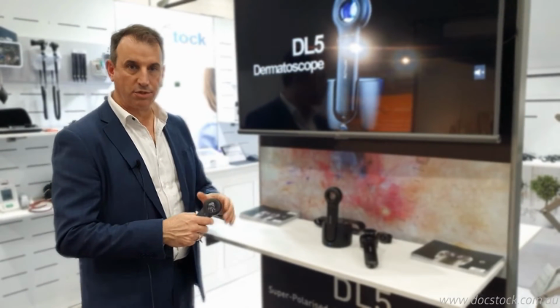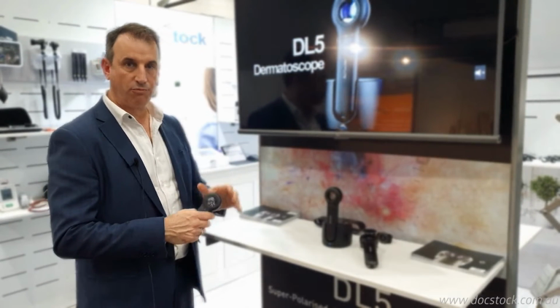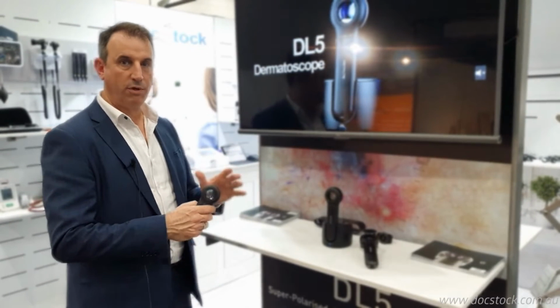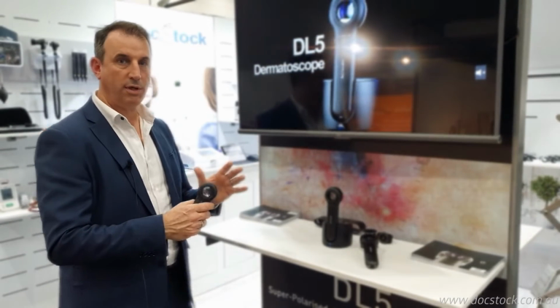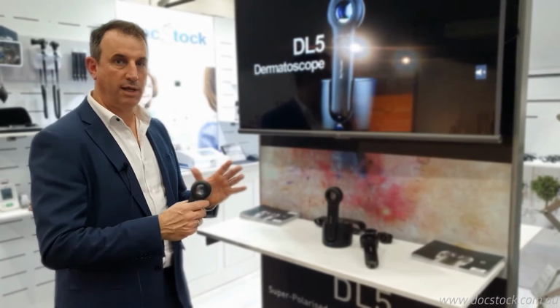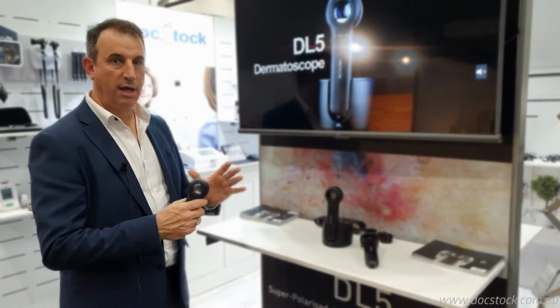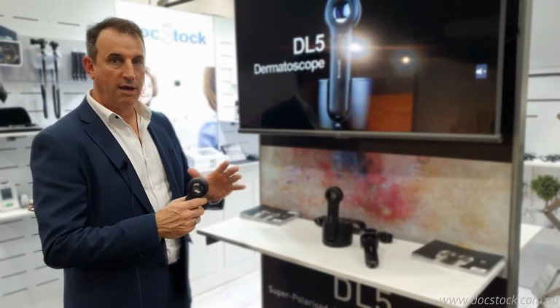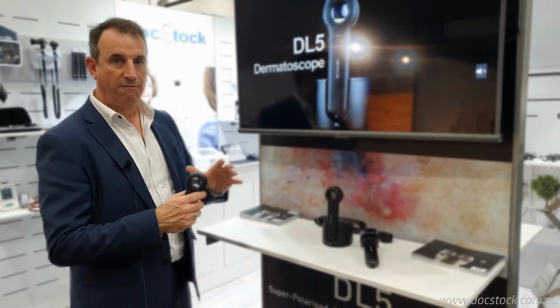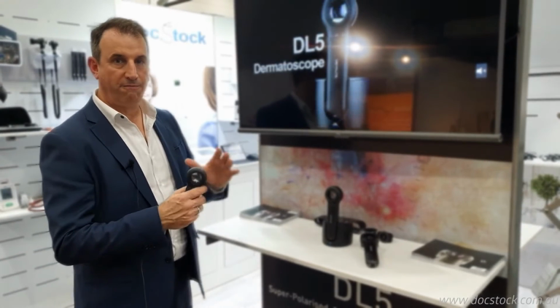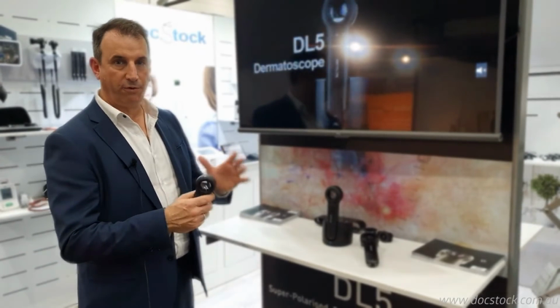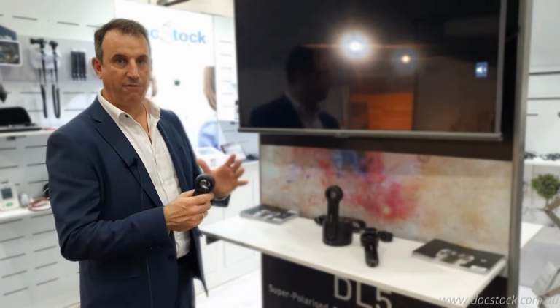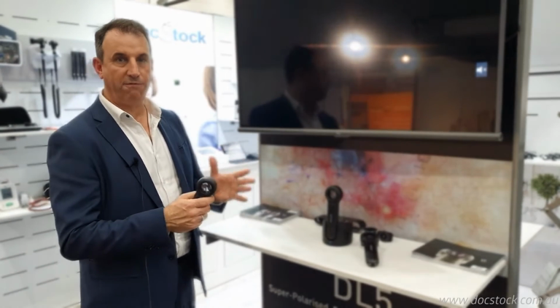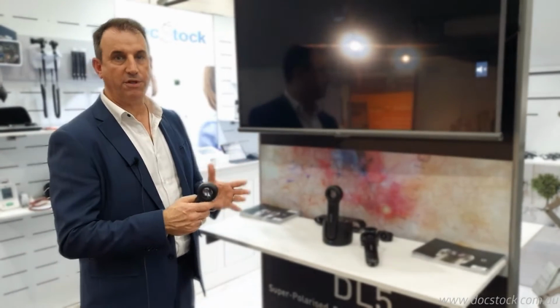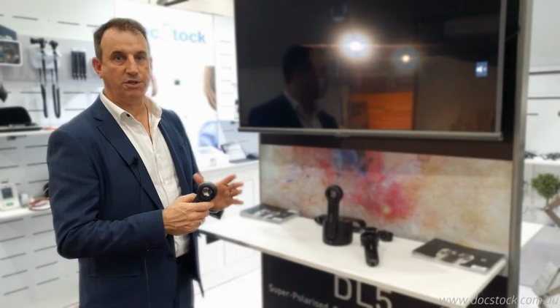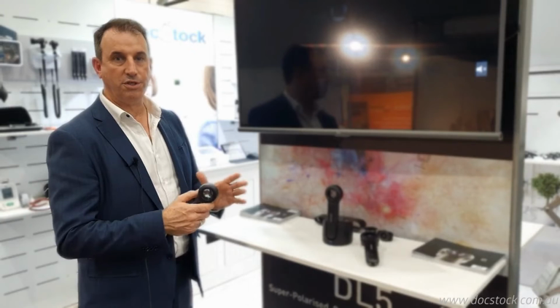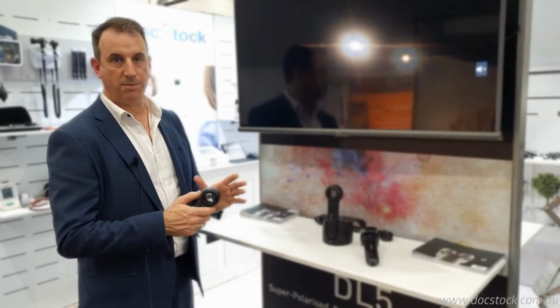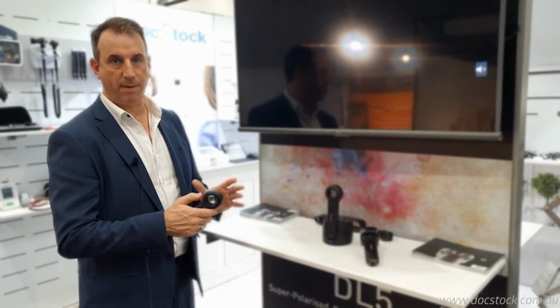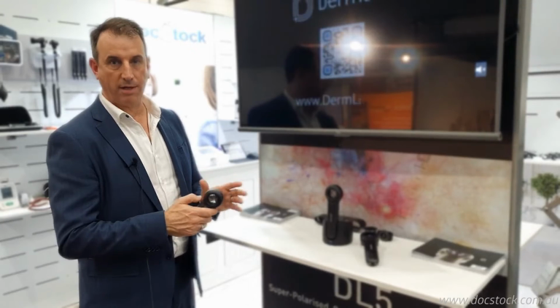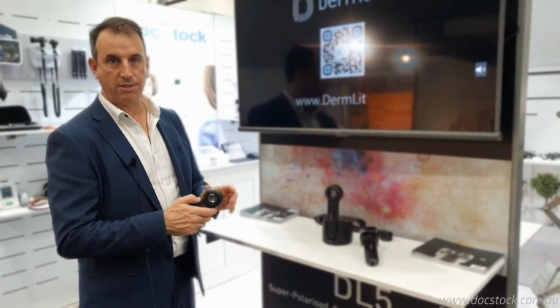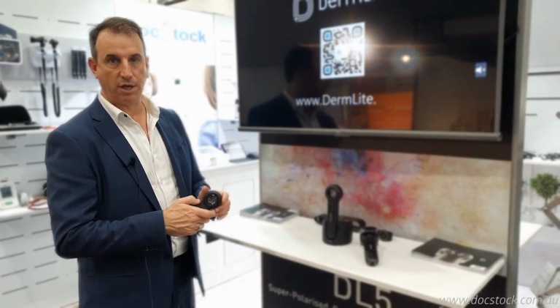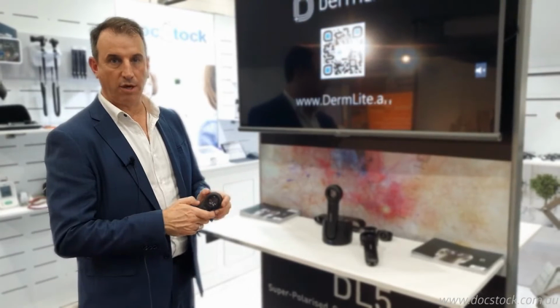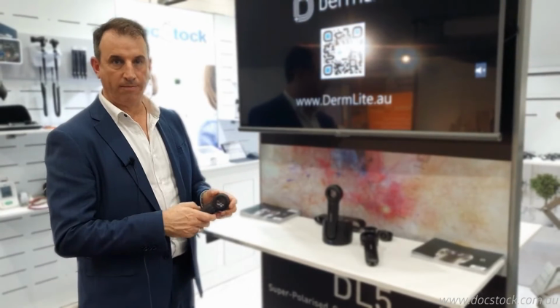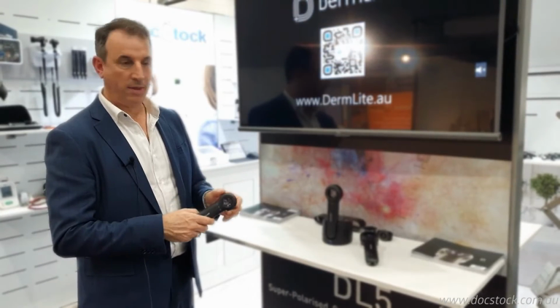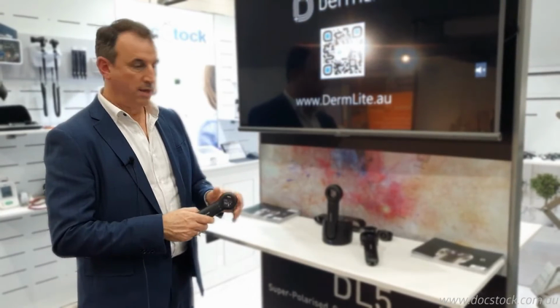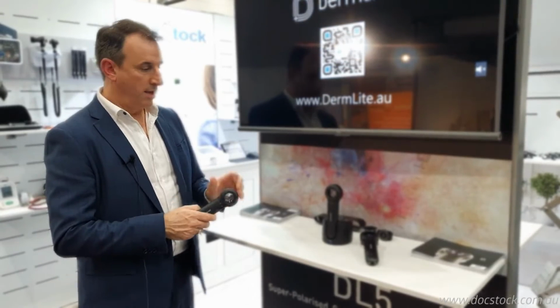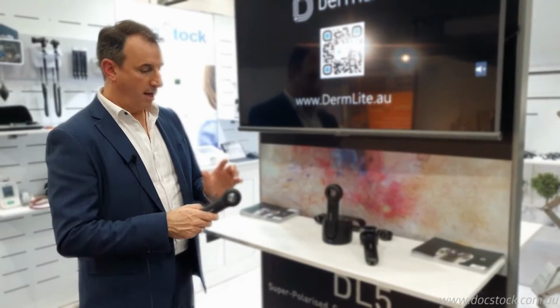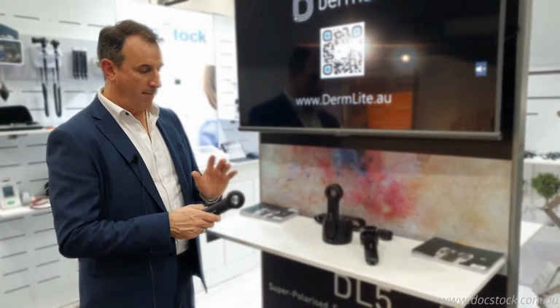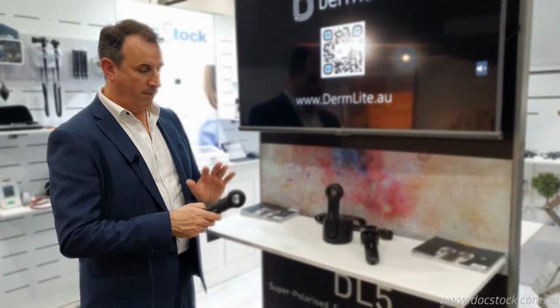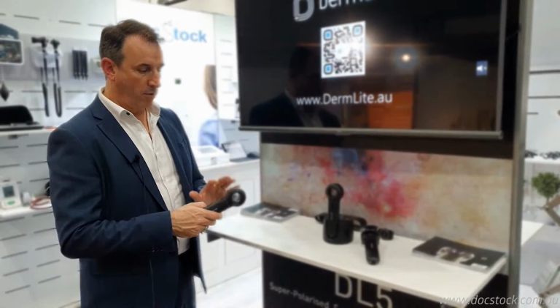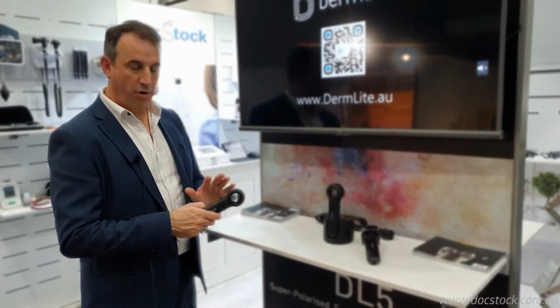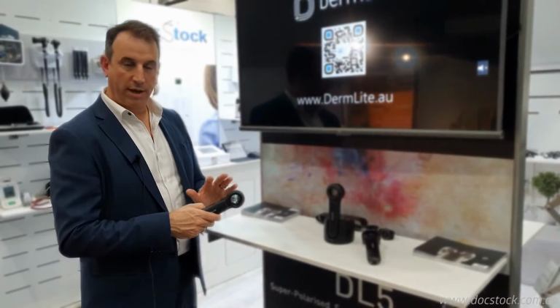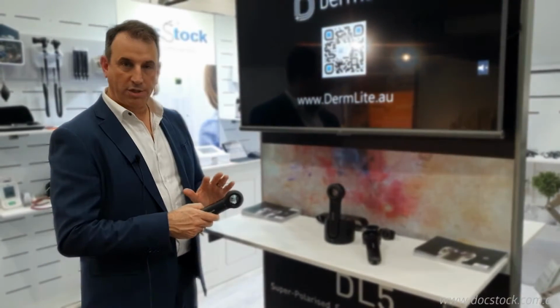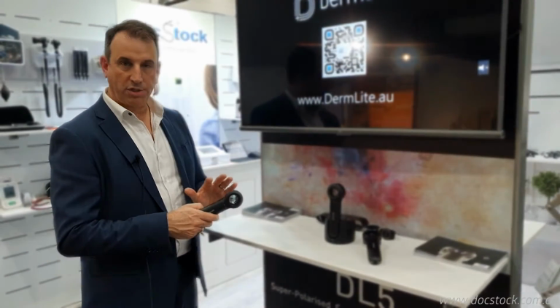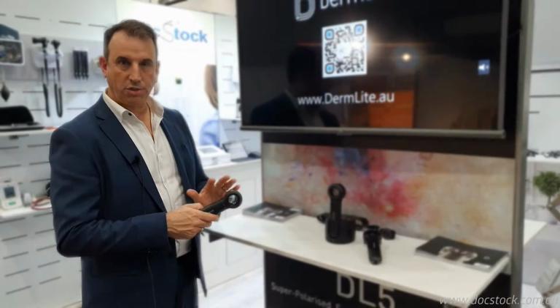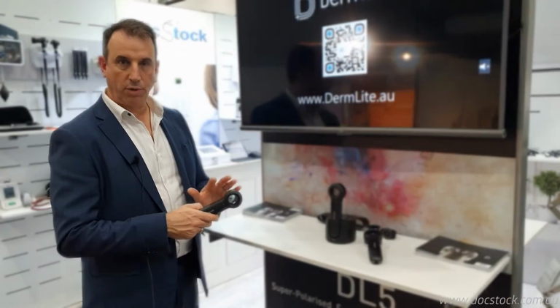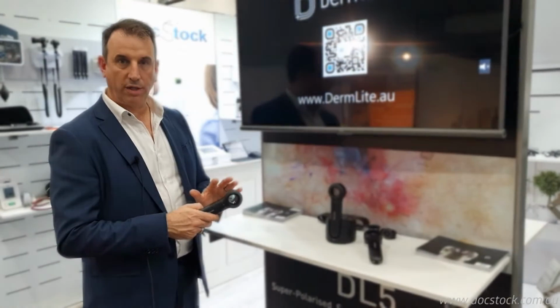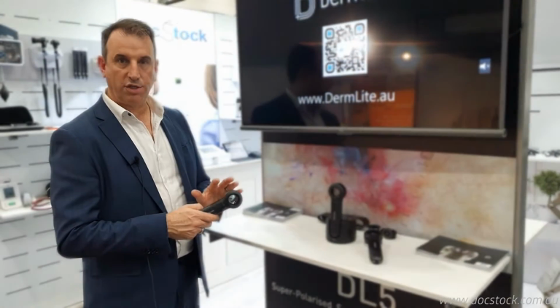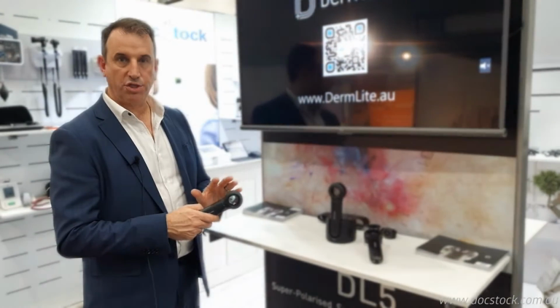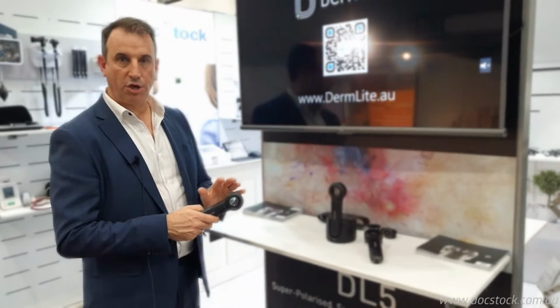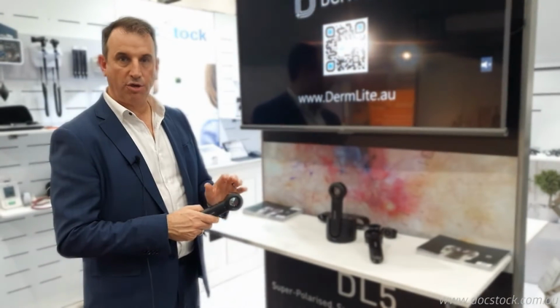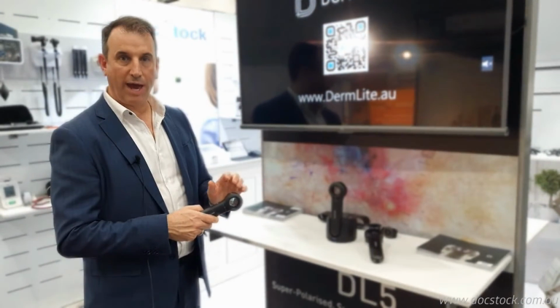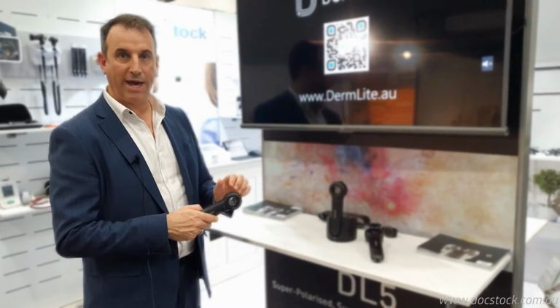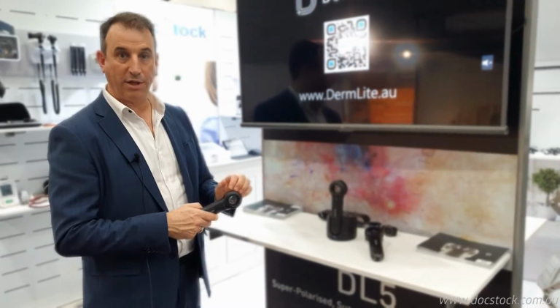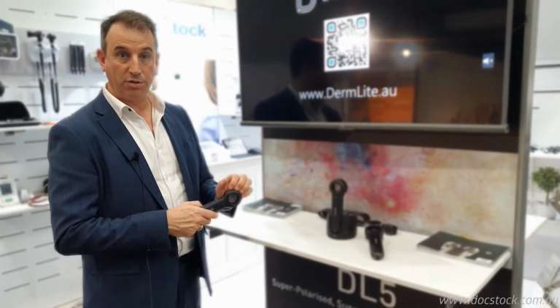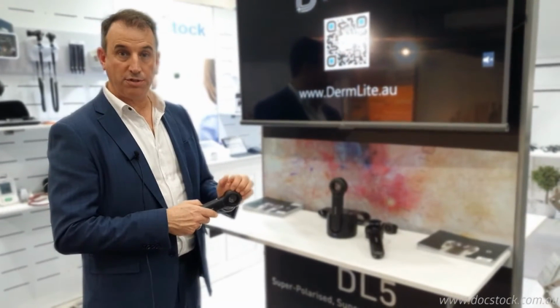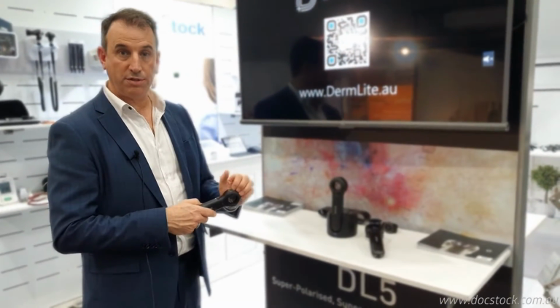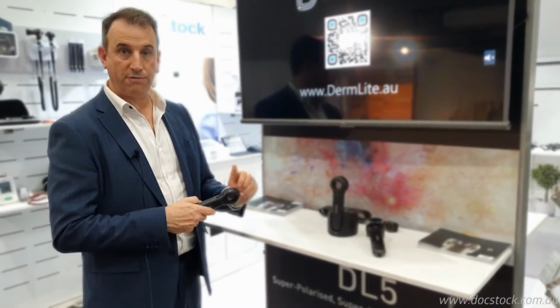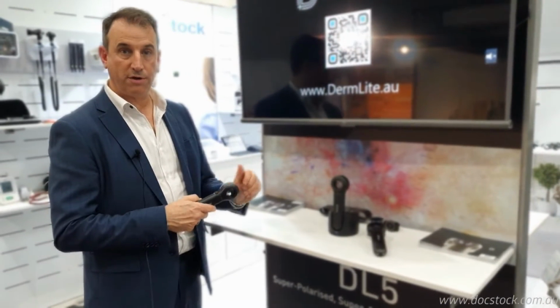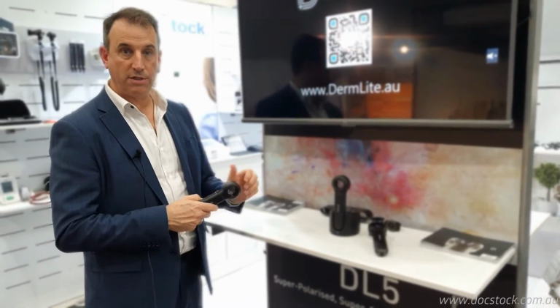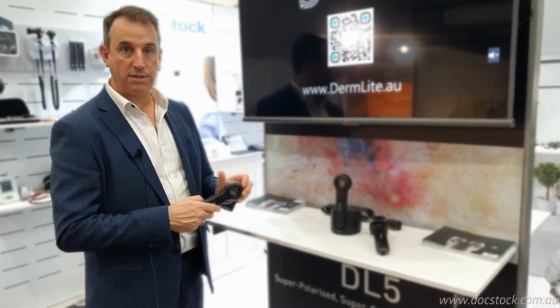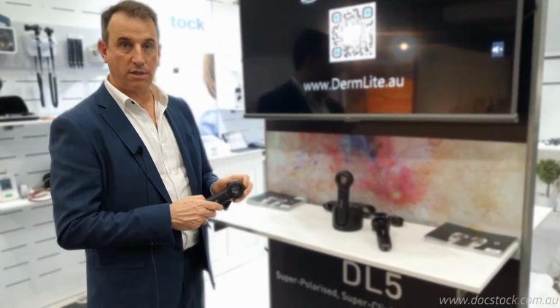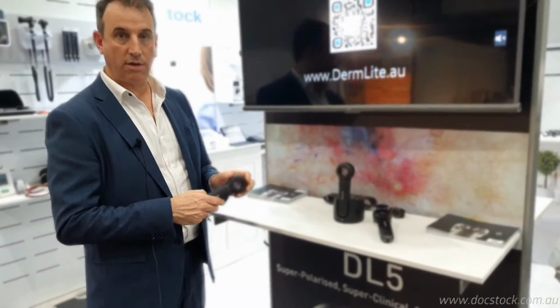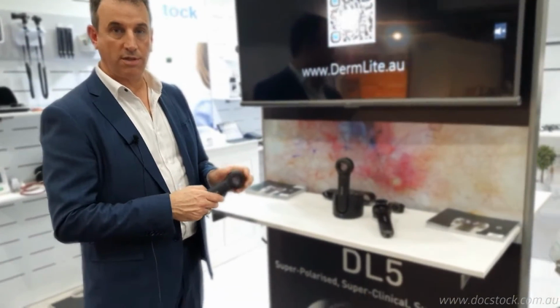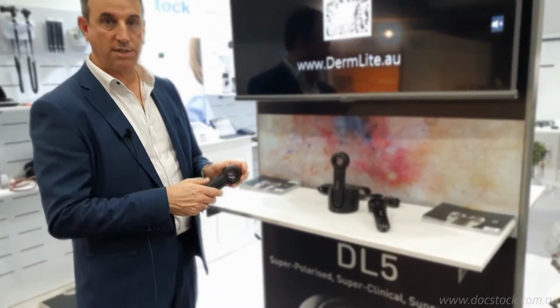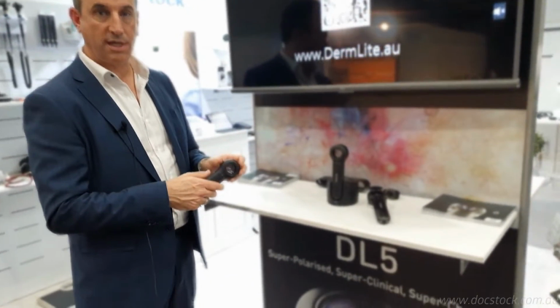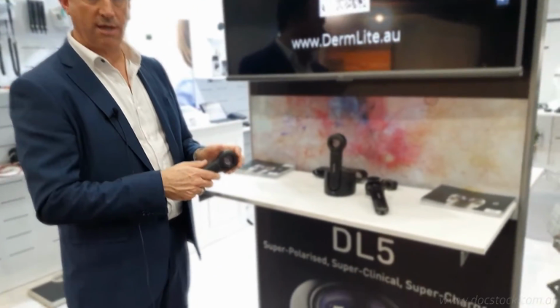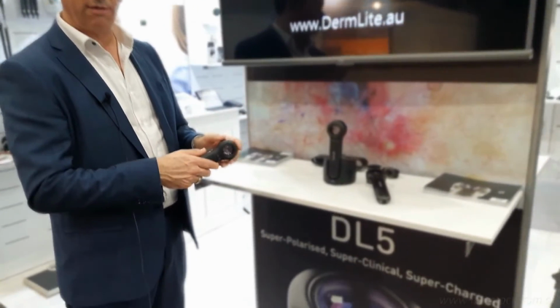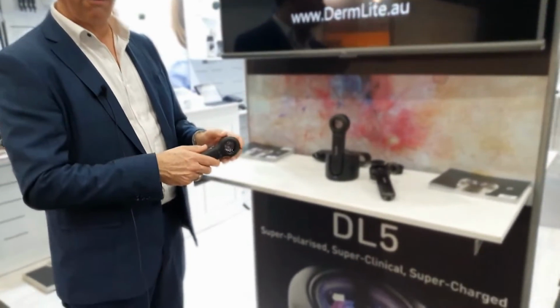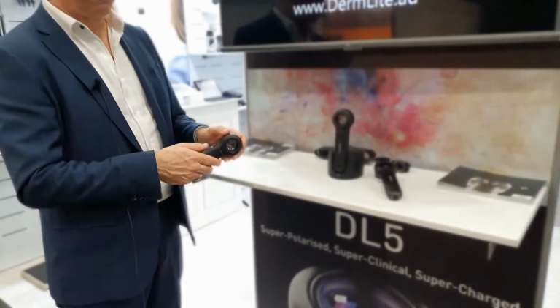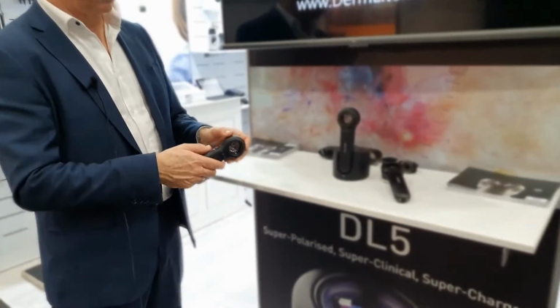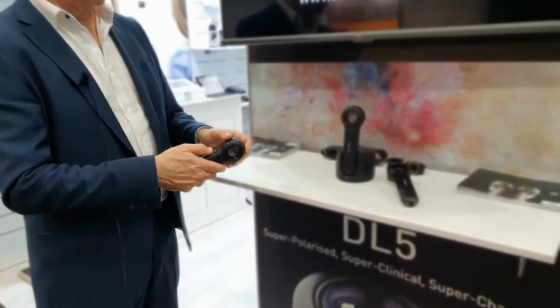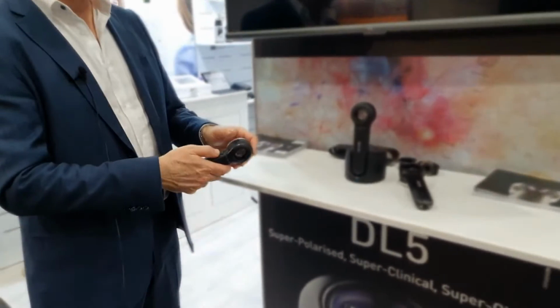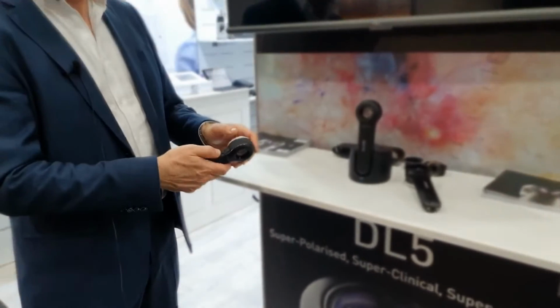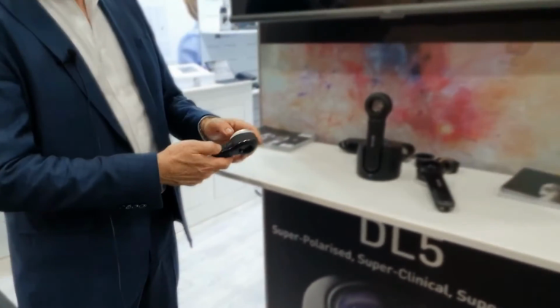So it's a really fully featured Dermatoscope. I want to now just quickly show you how to use the device so you understand the features of it.